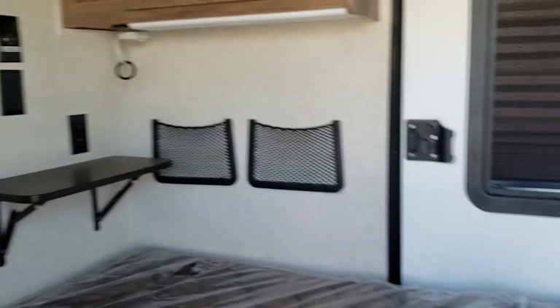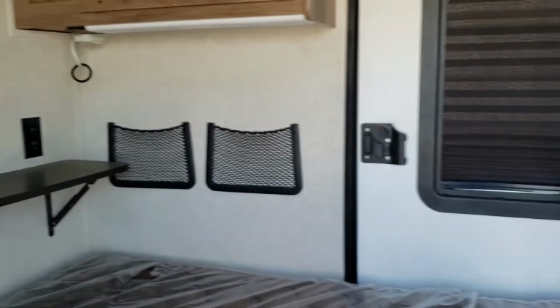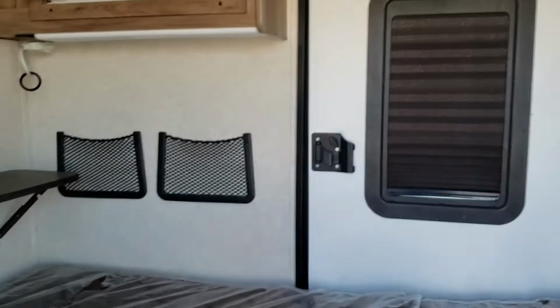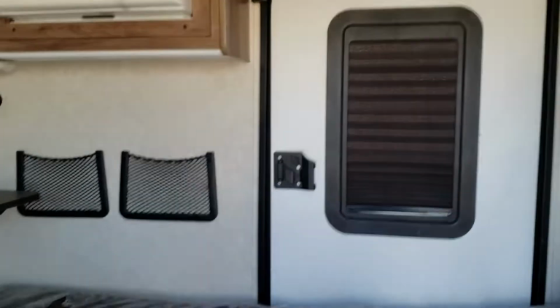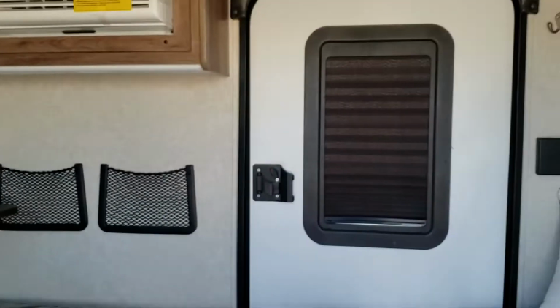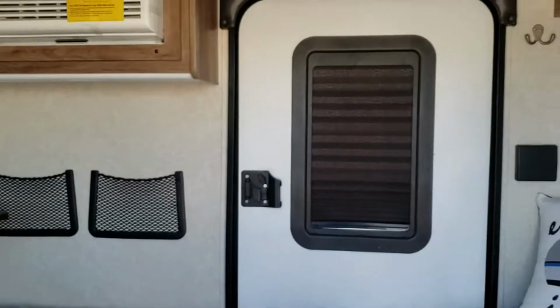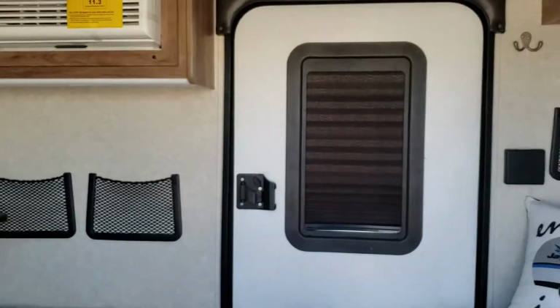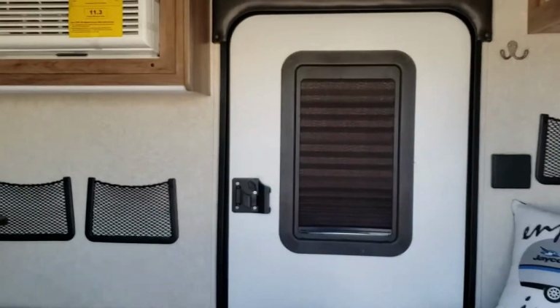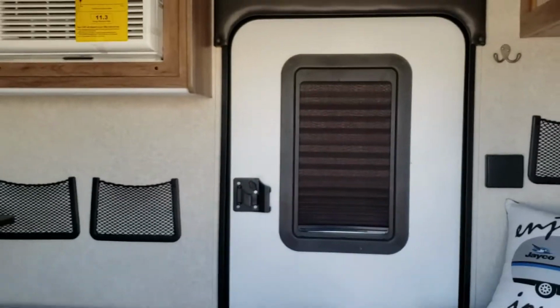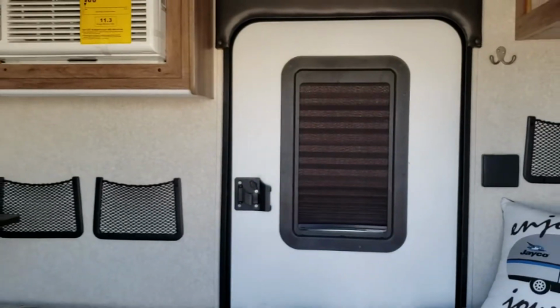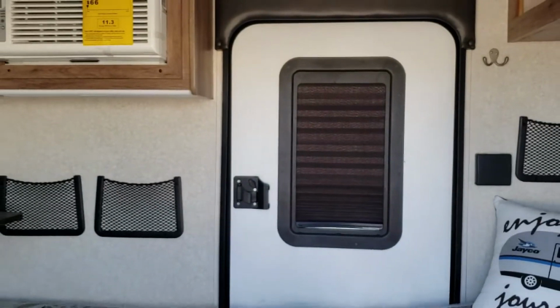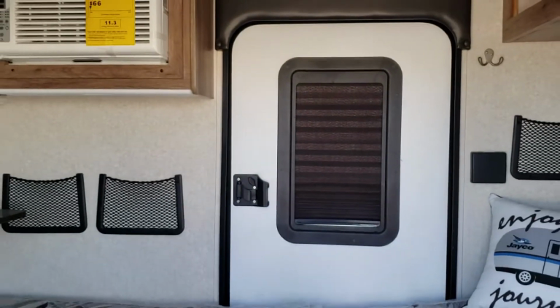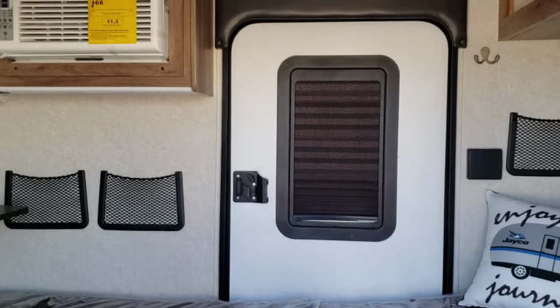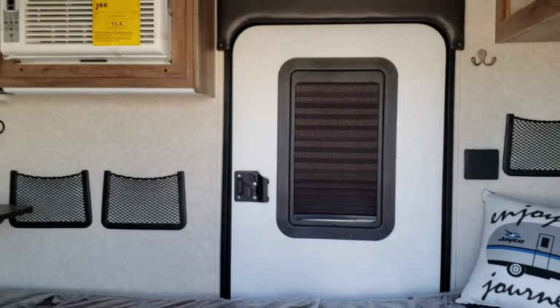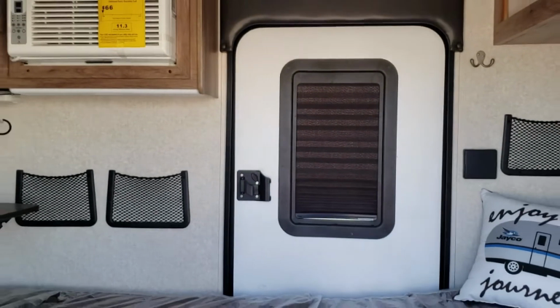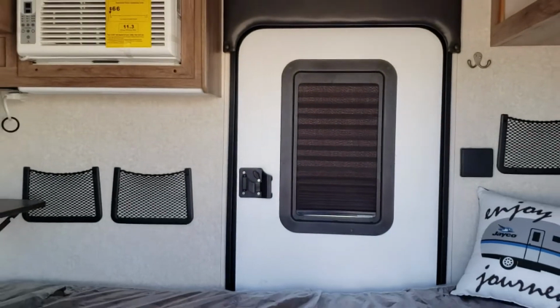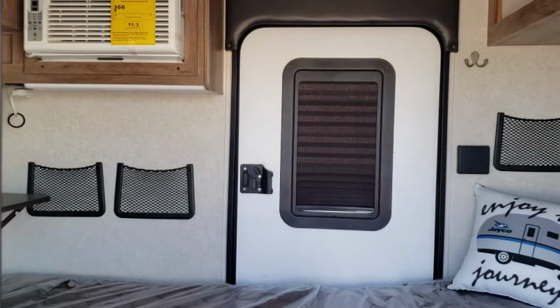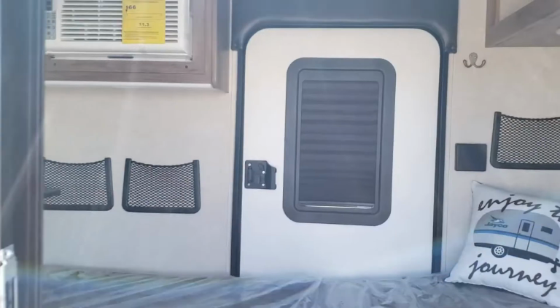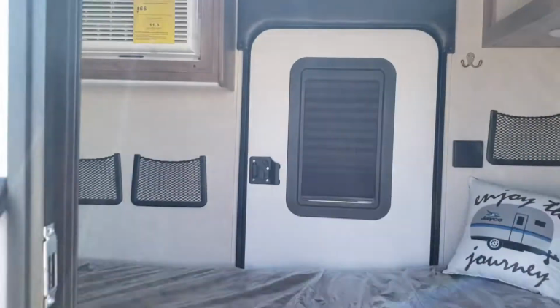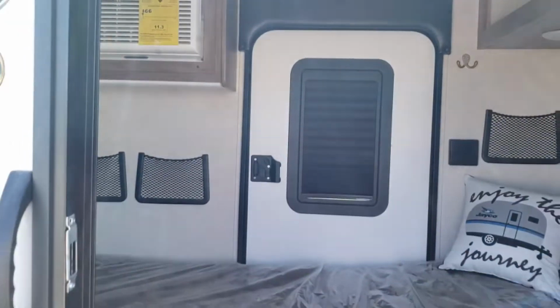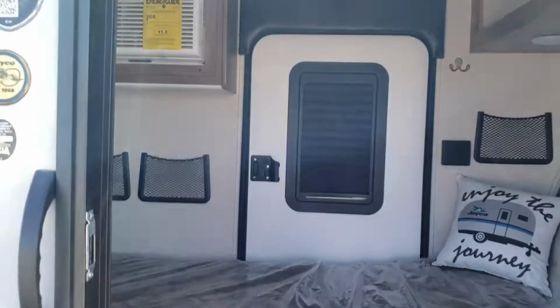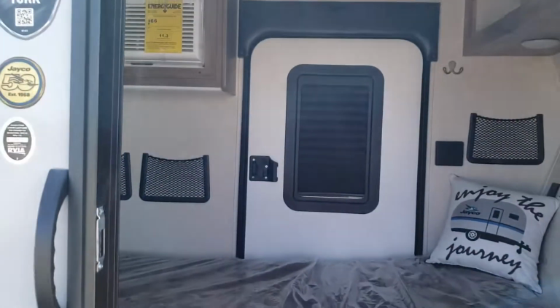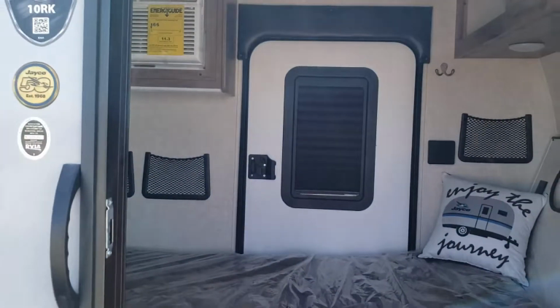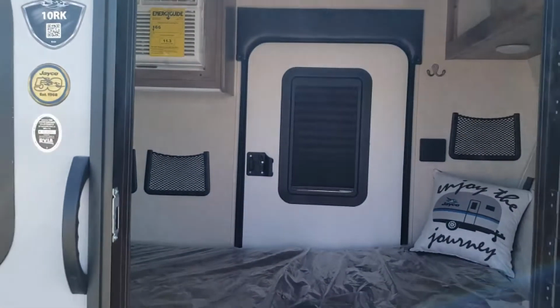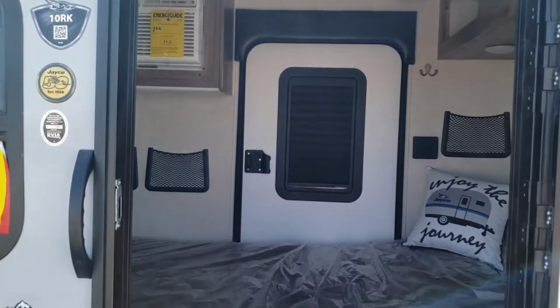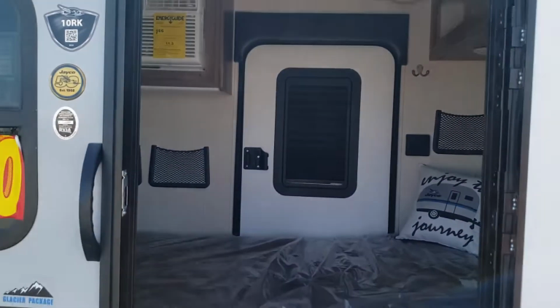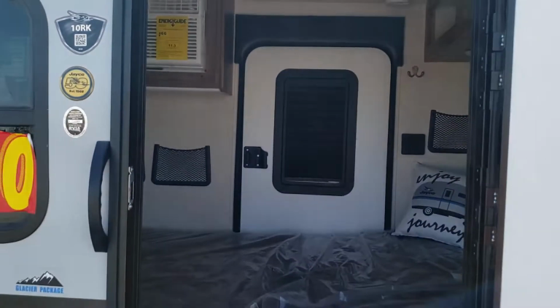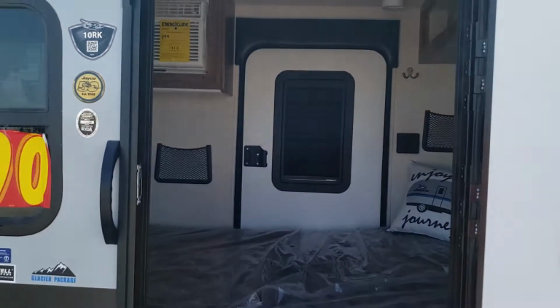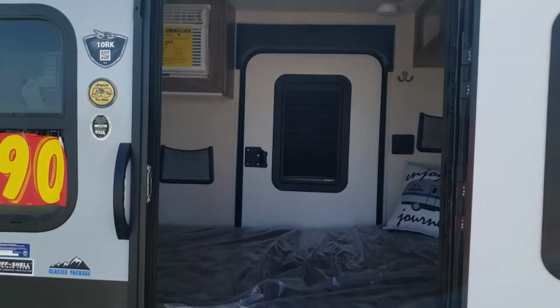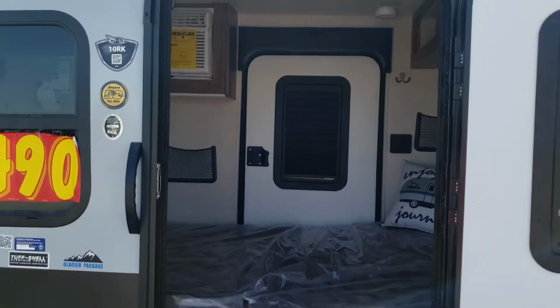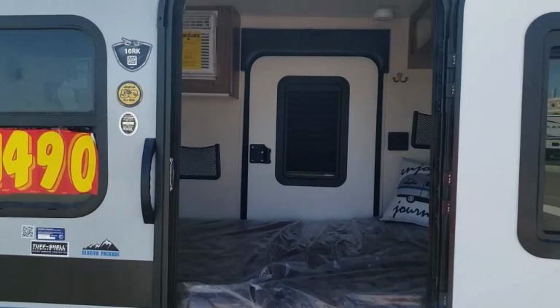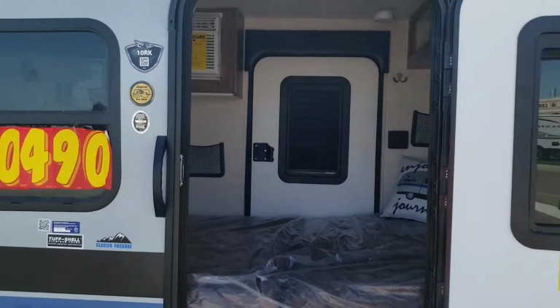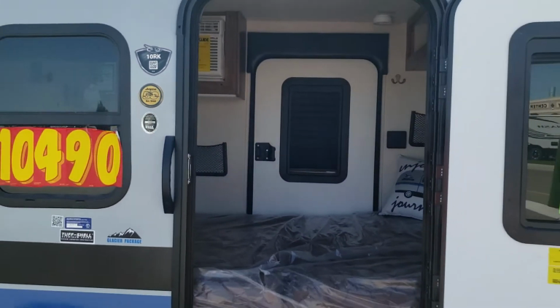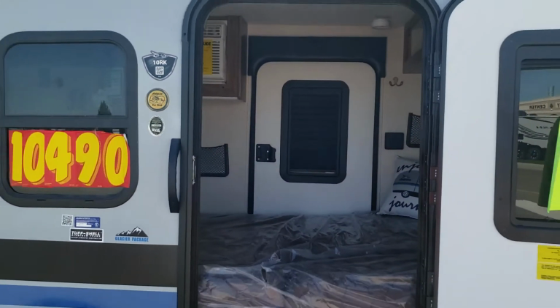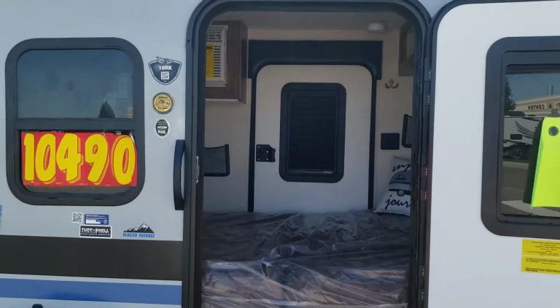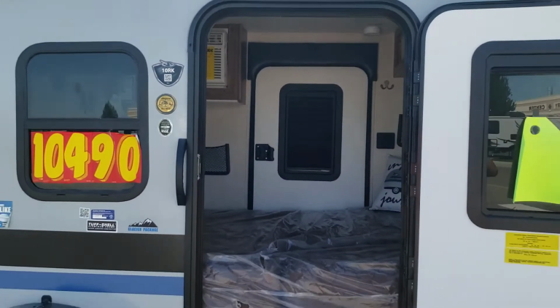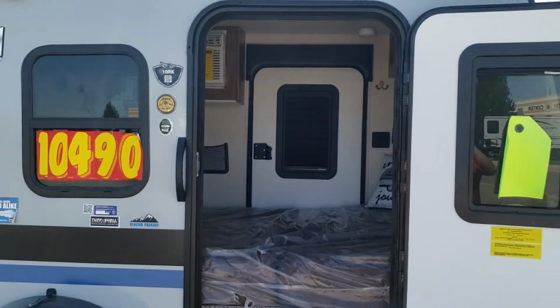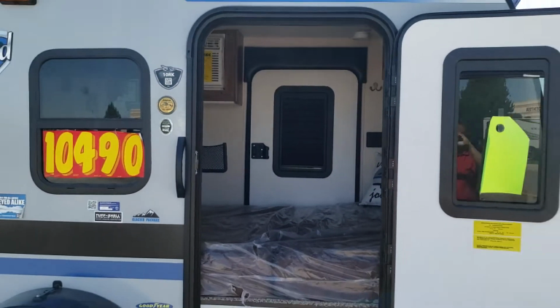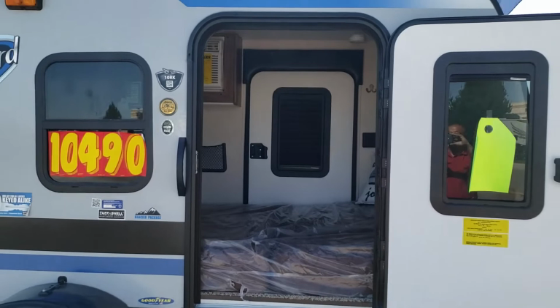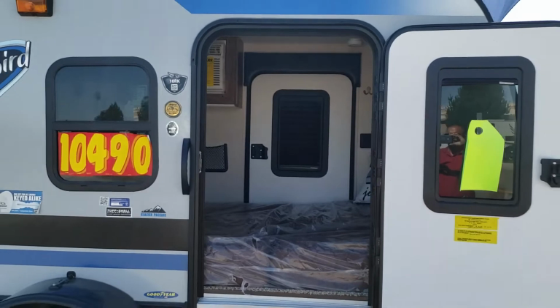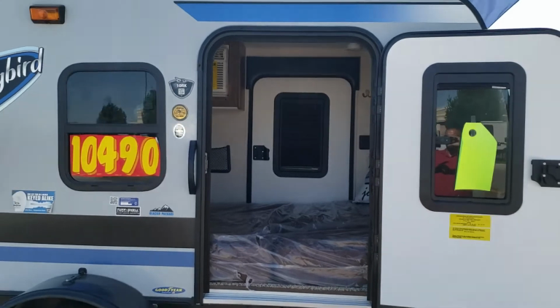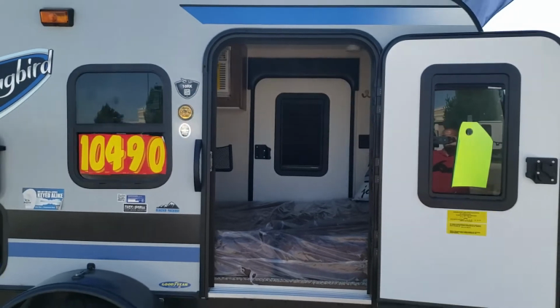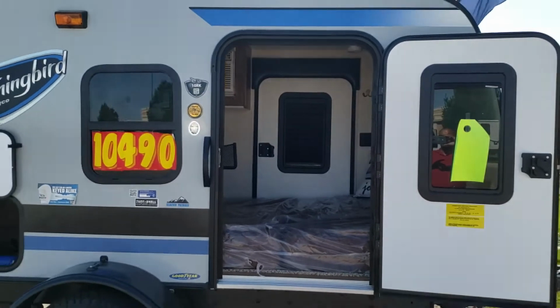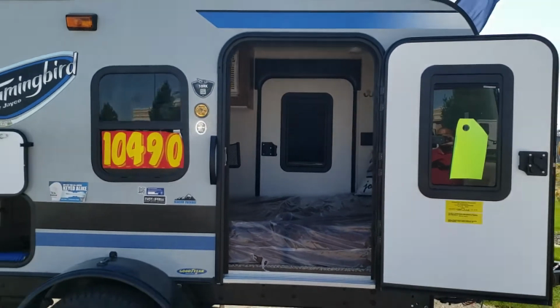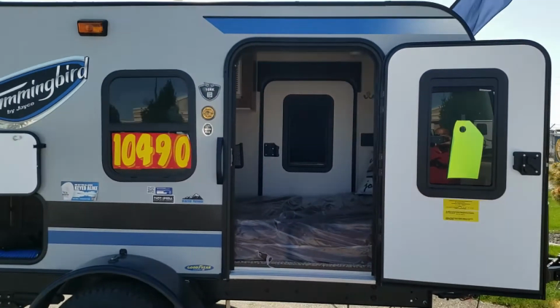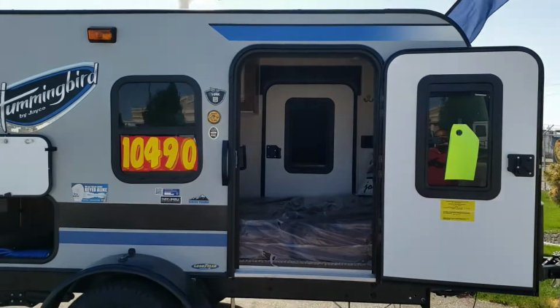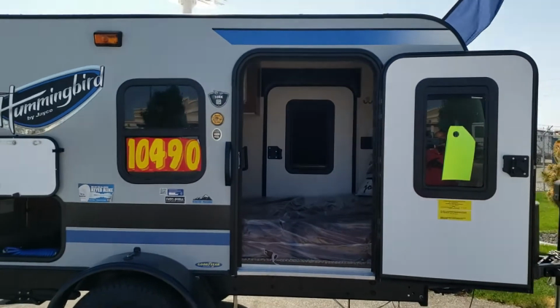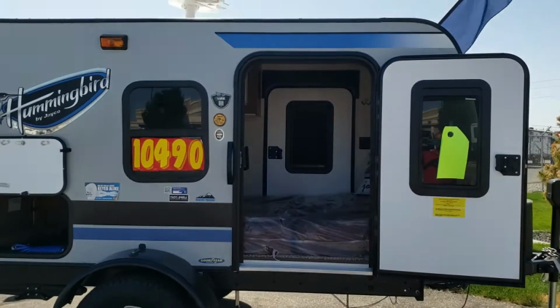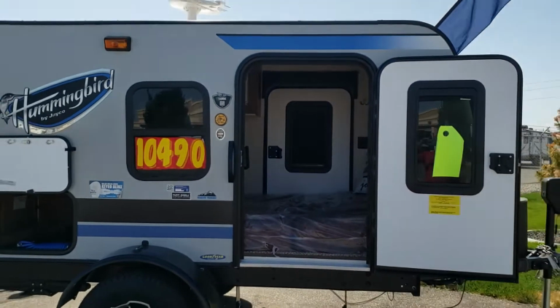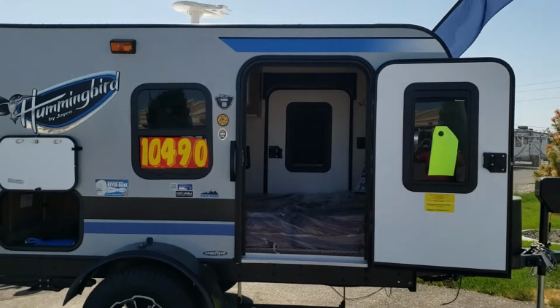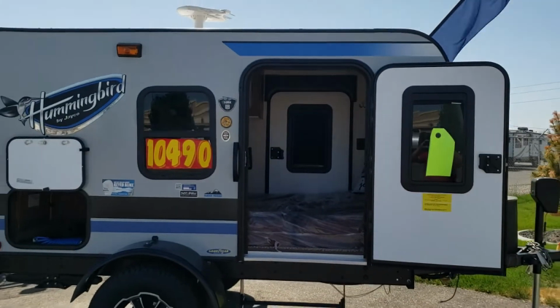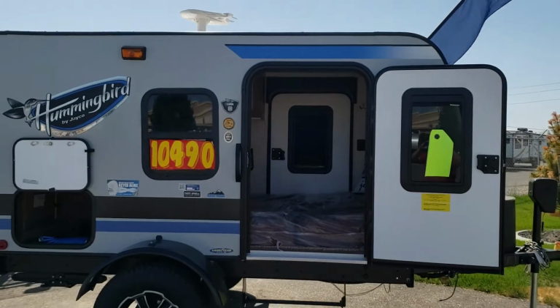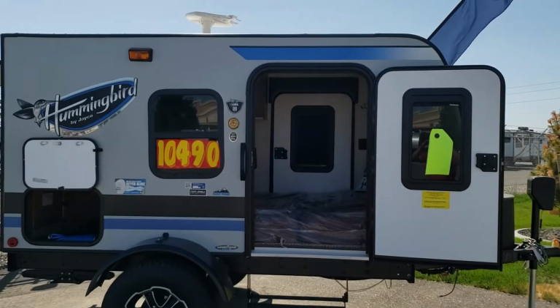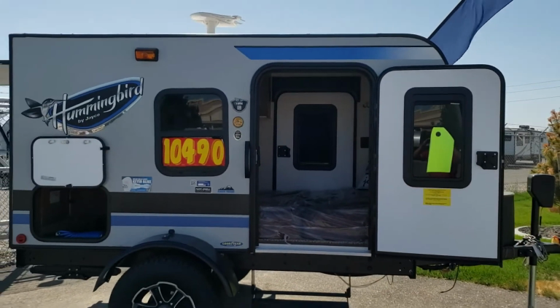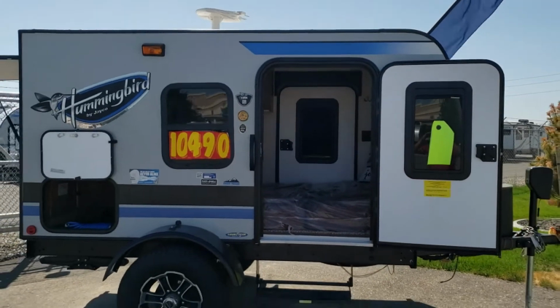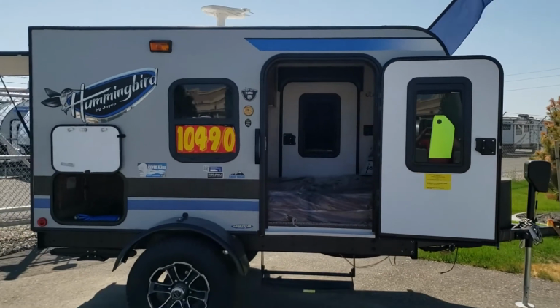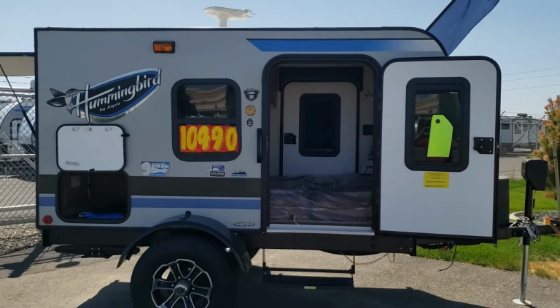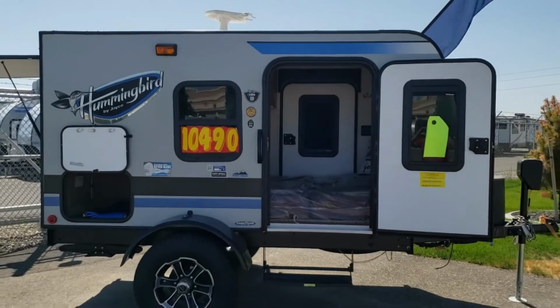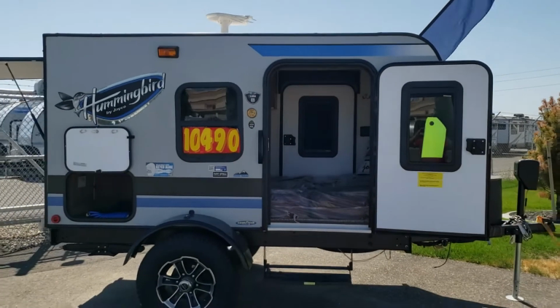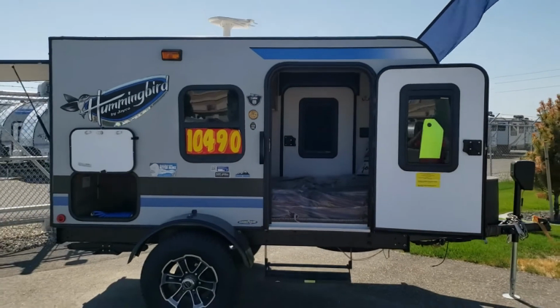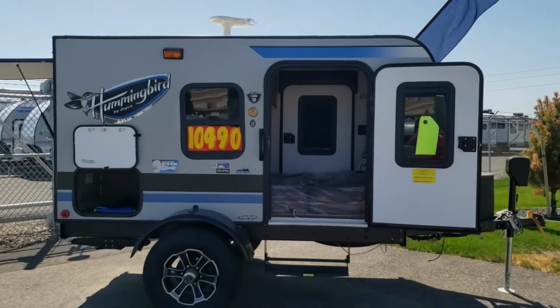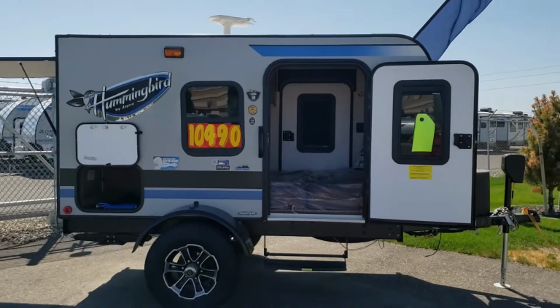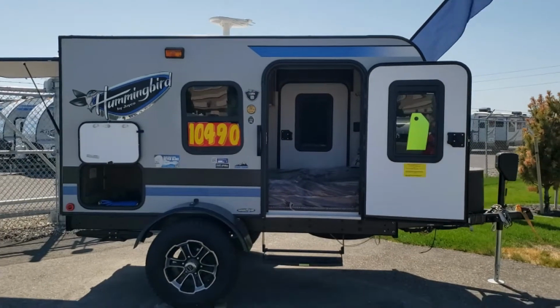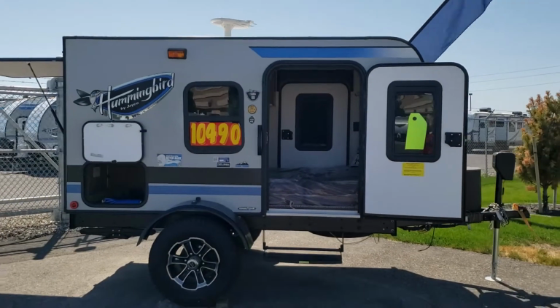And that's about it, guys. It's just a little thing. Come check it out at Broadmoor RV.